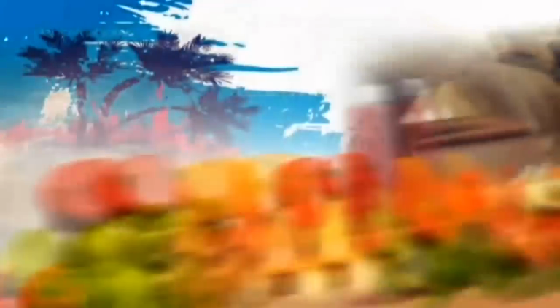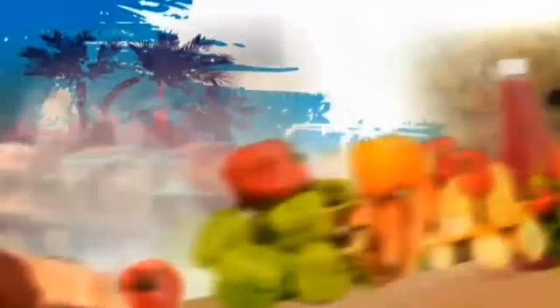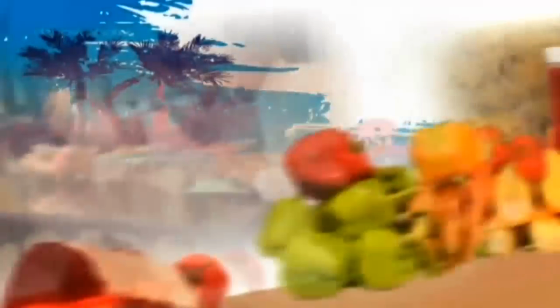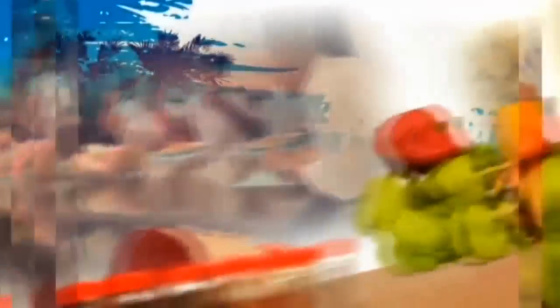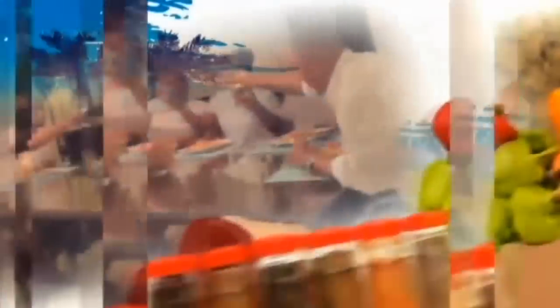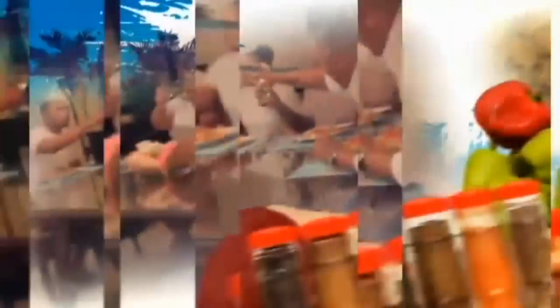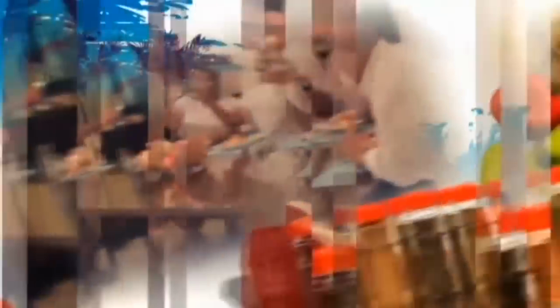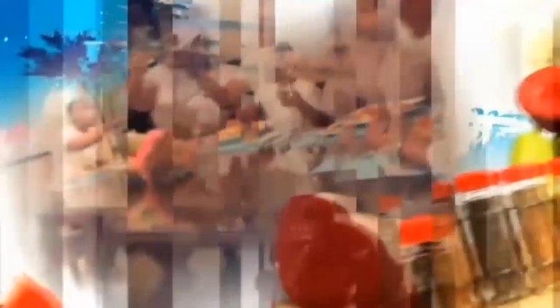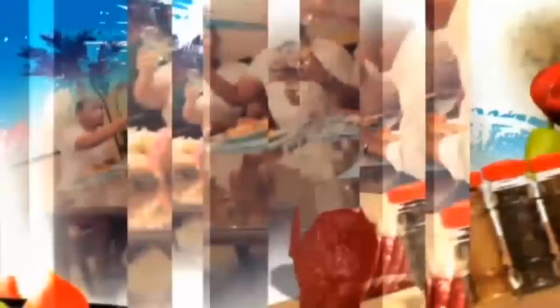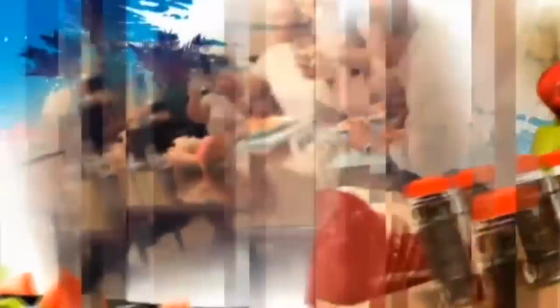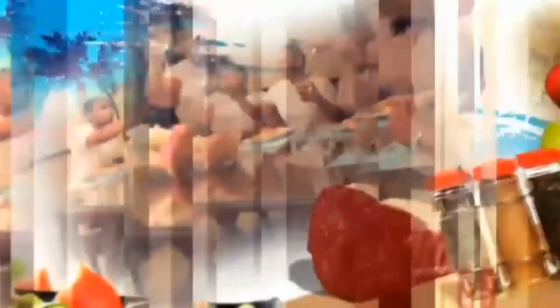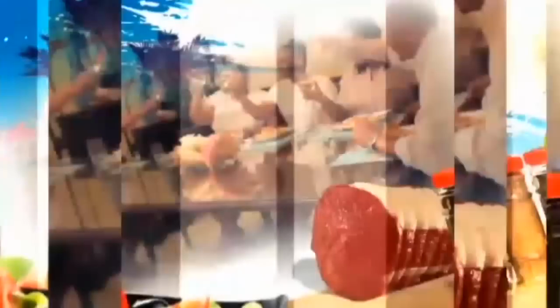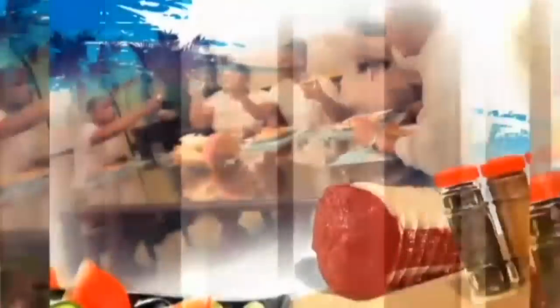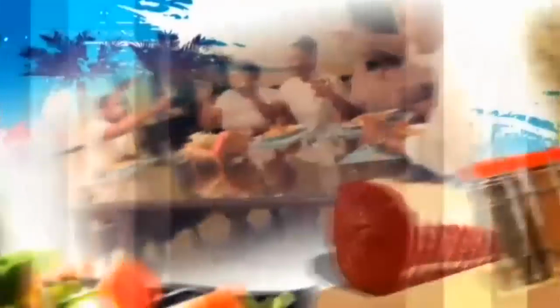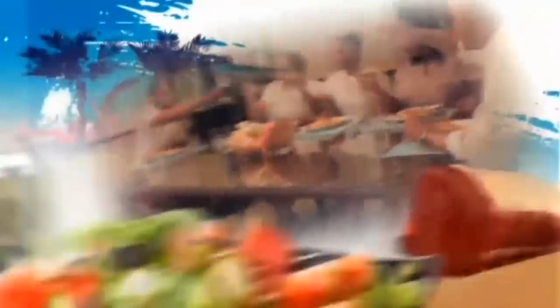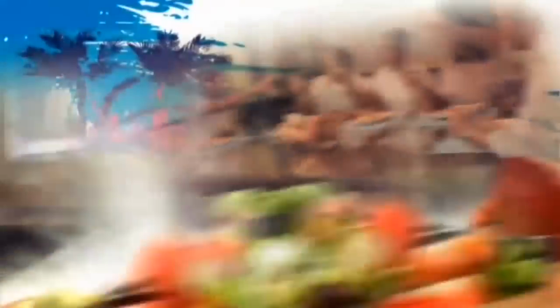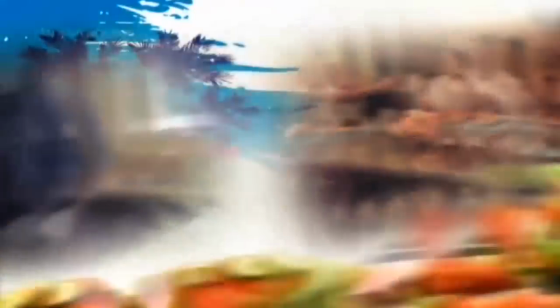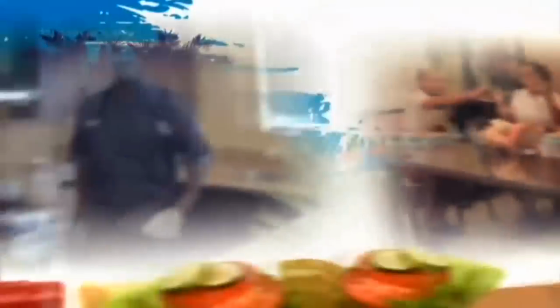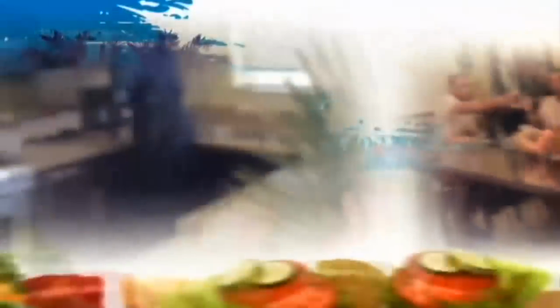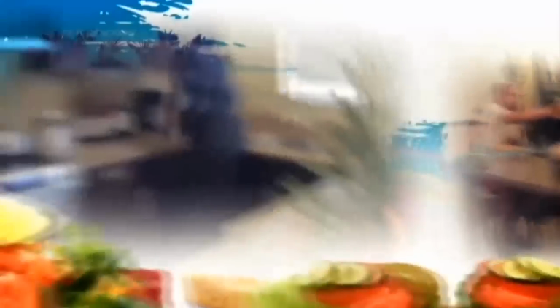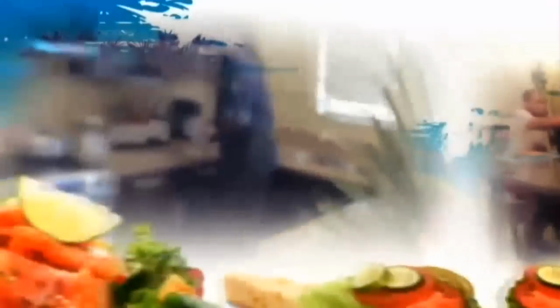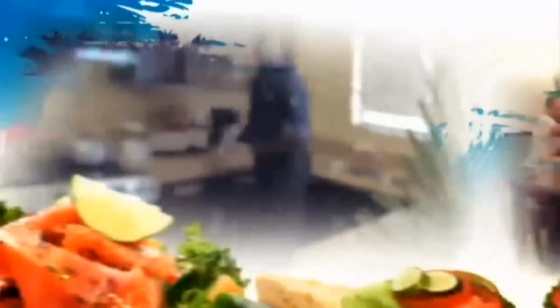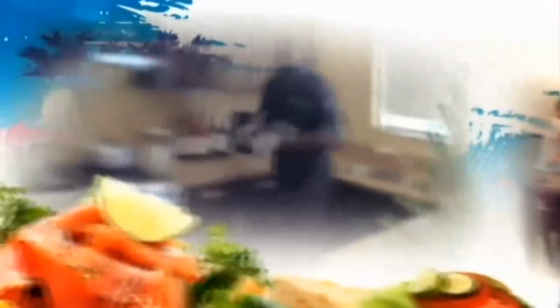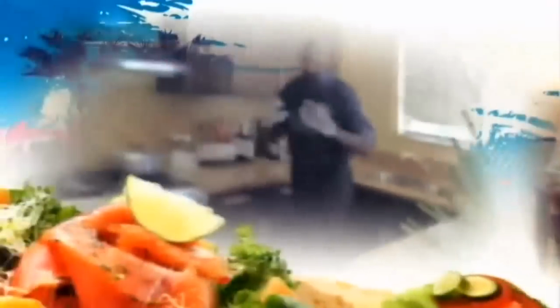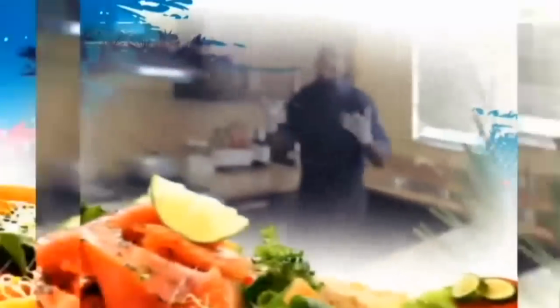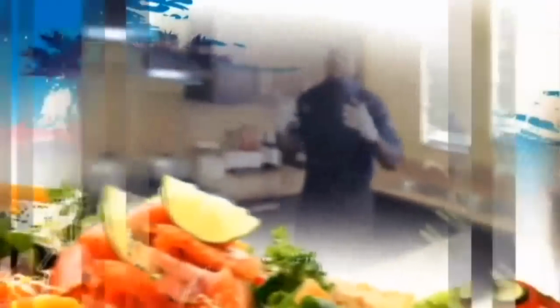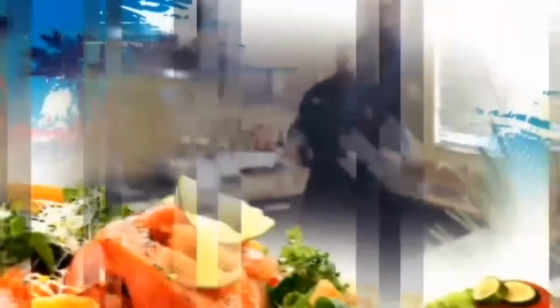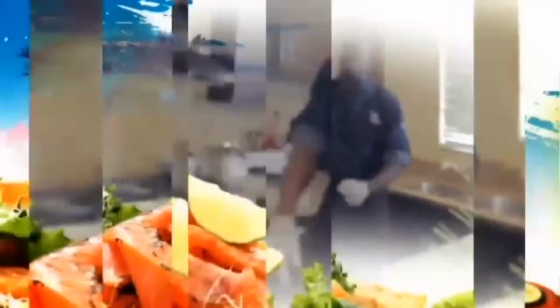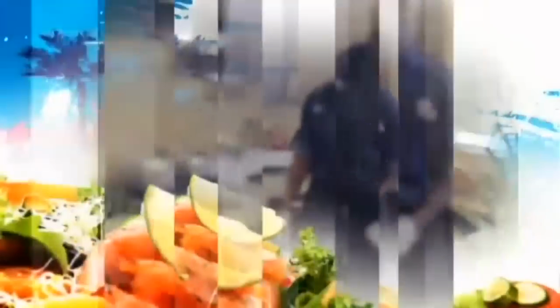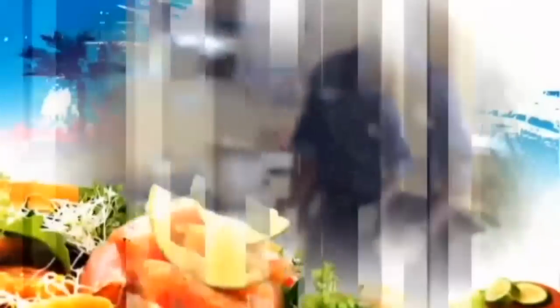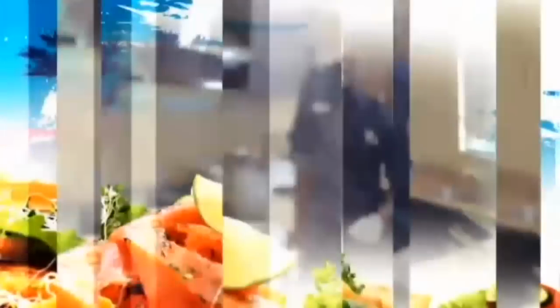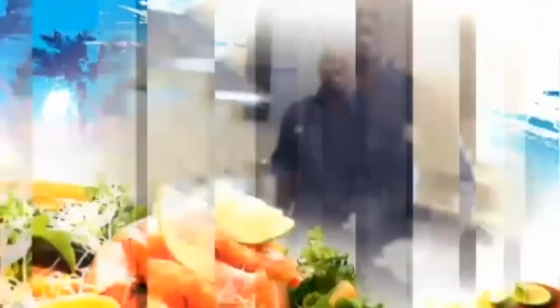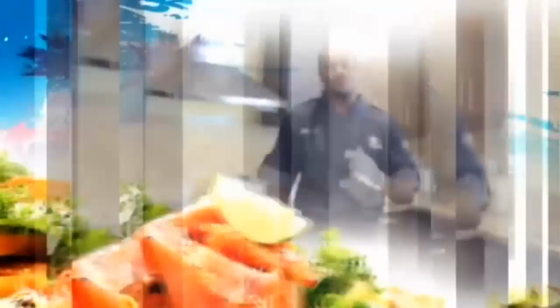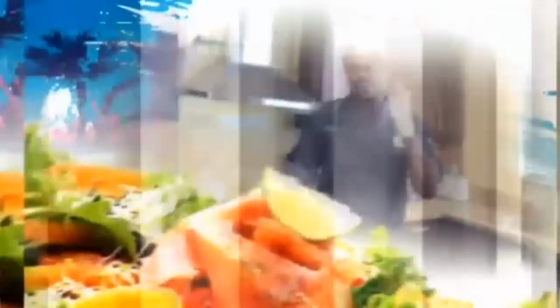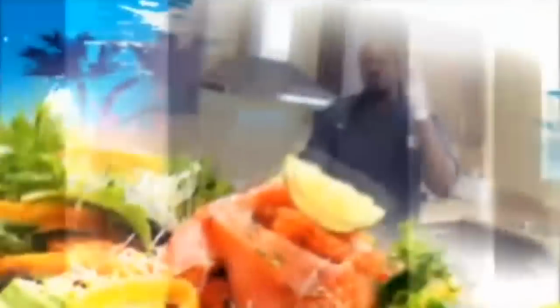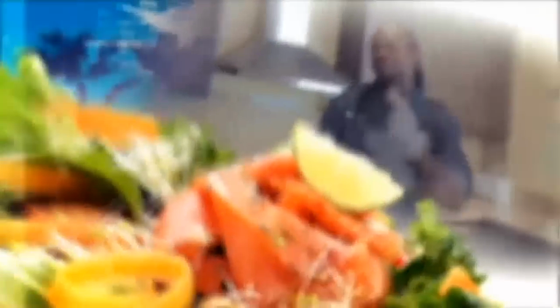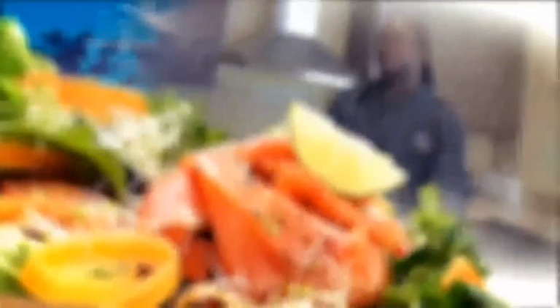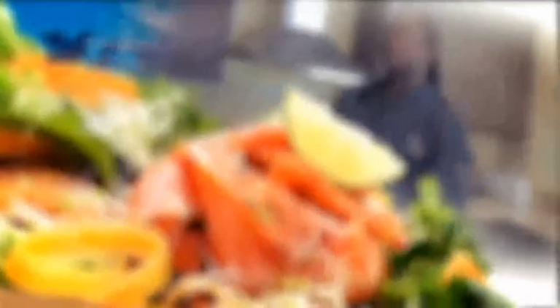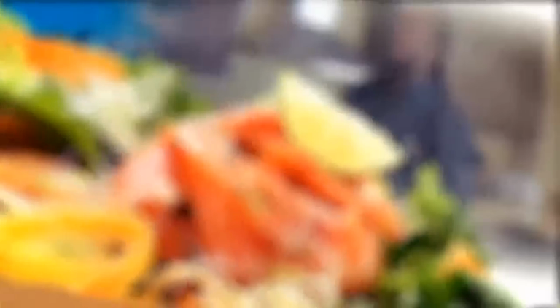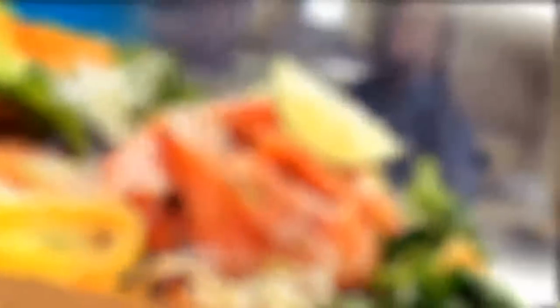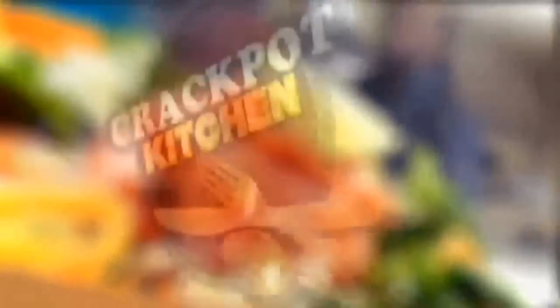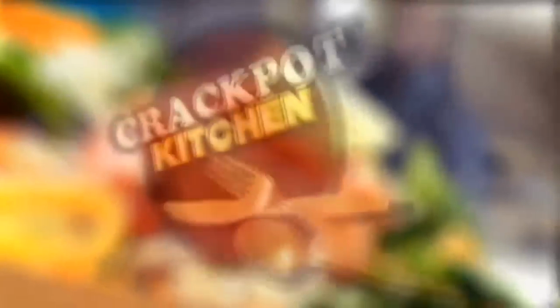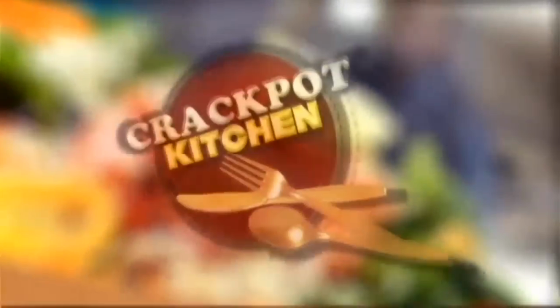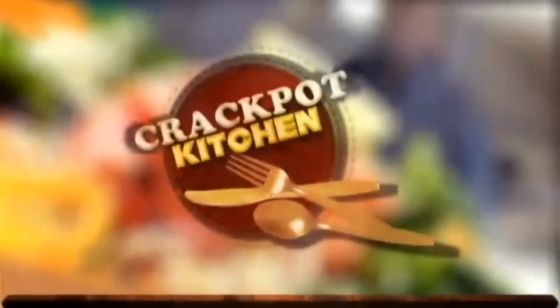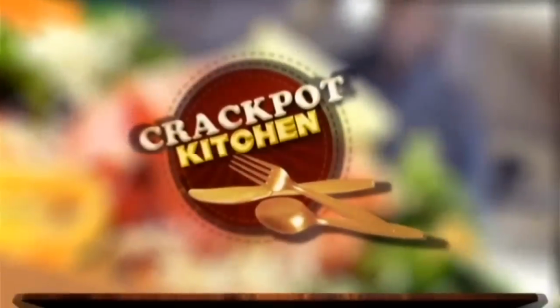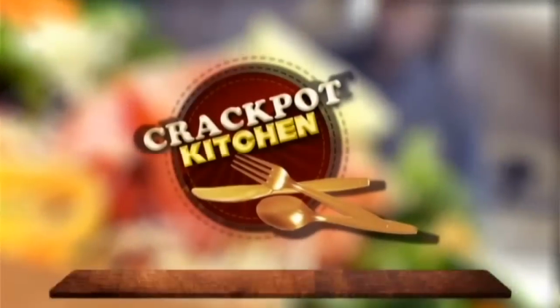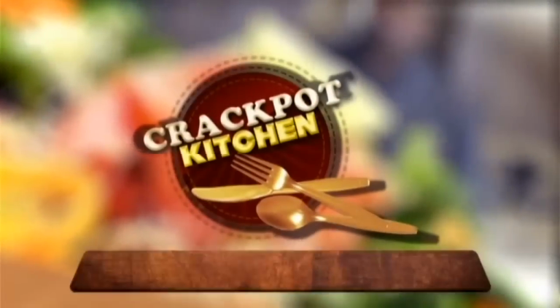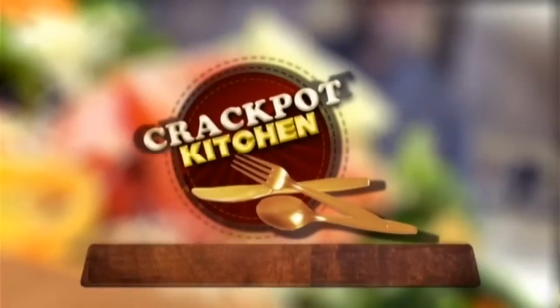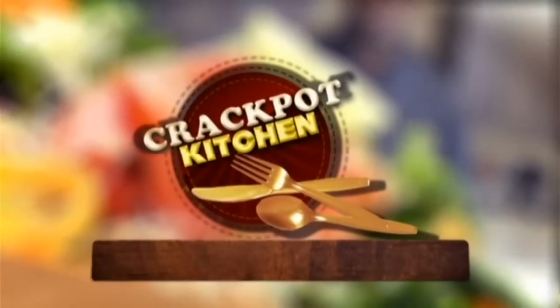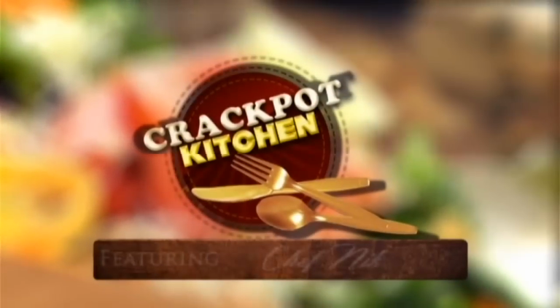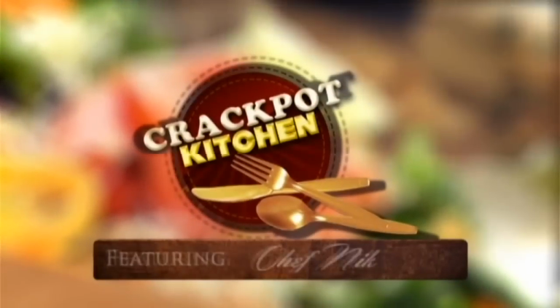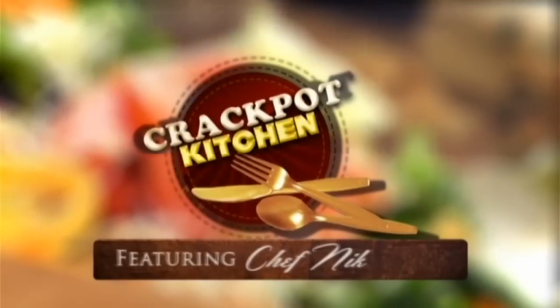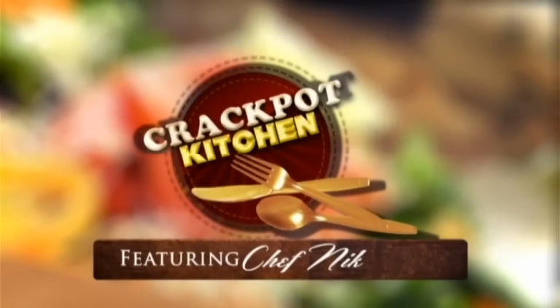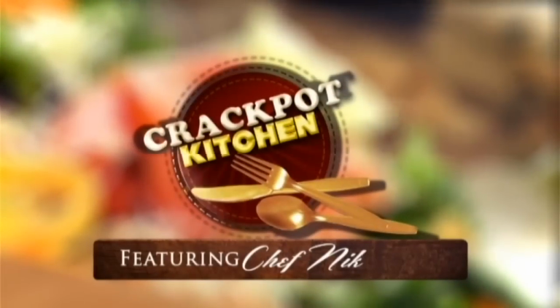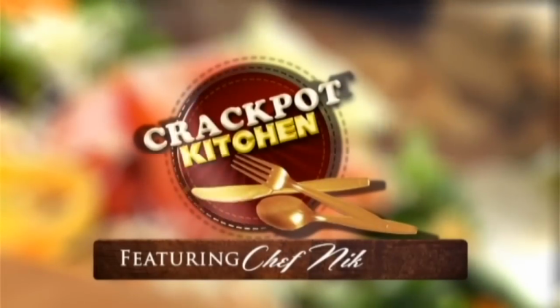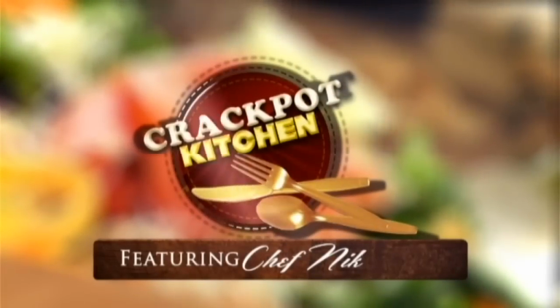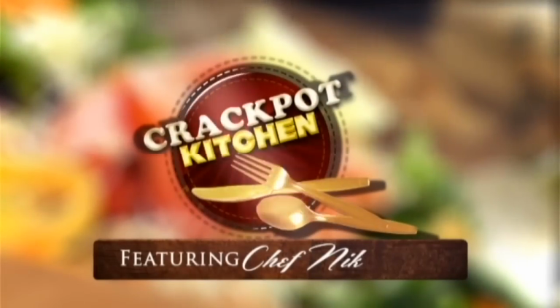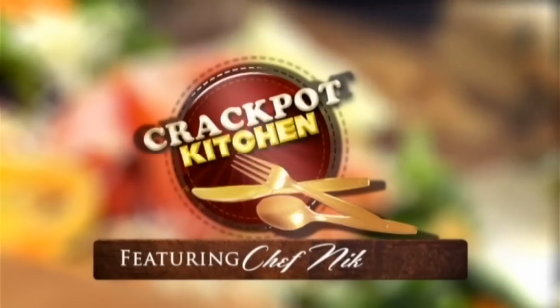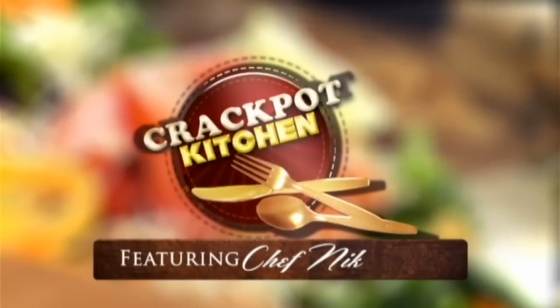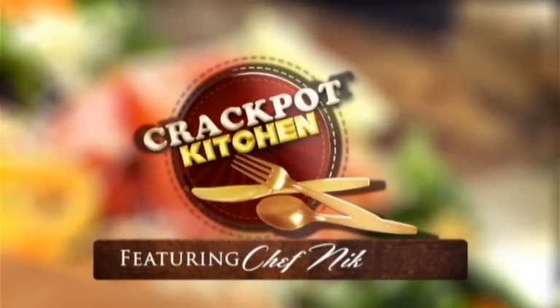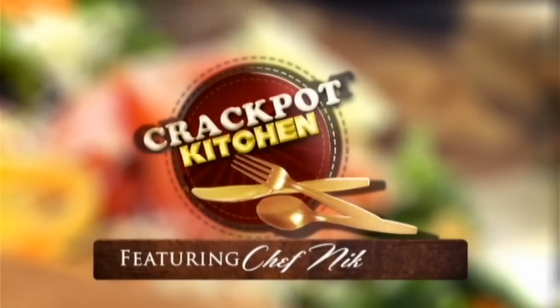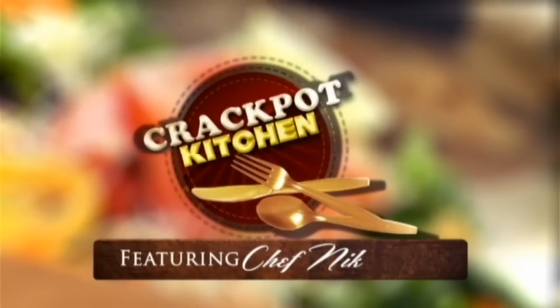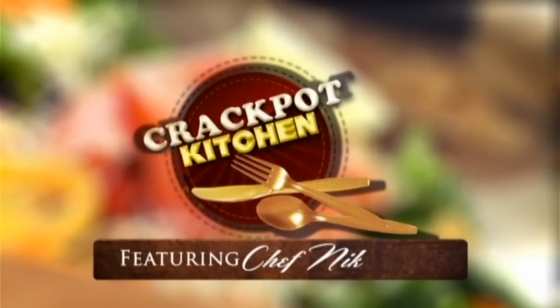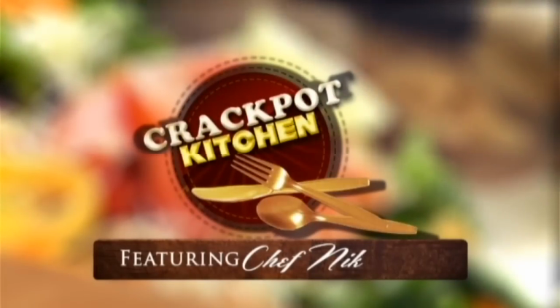Welcome to Crackpot Kitchen Cooking Show with Chef Nick — food, fun, and sheer comedy.